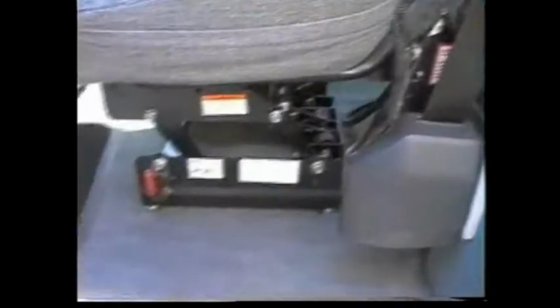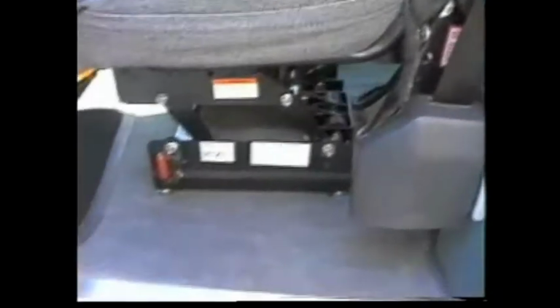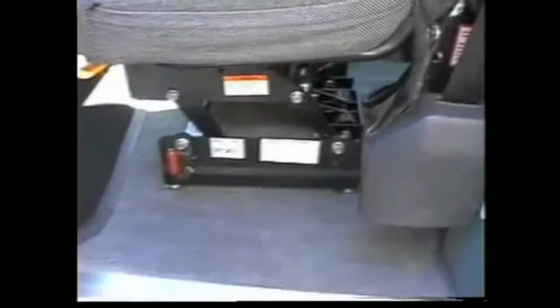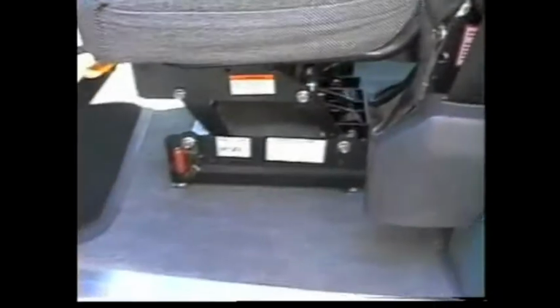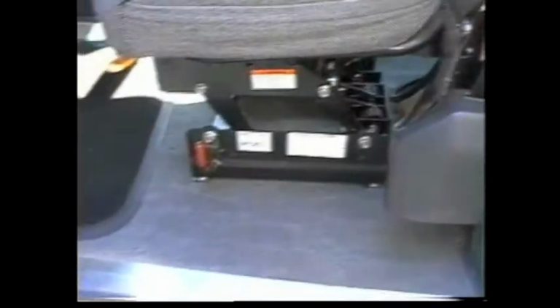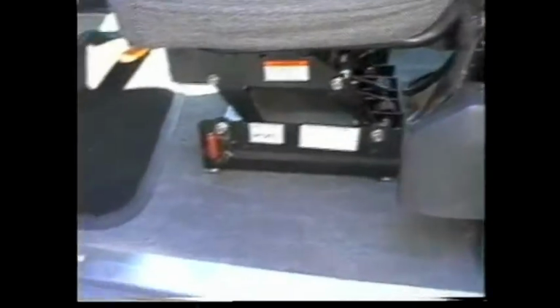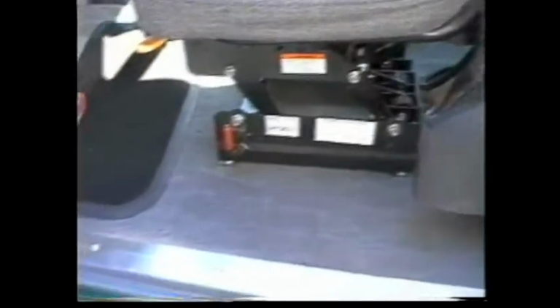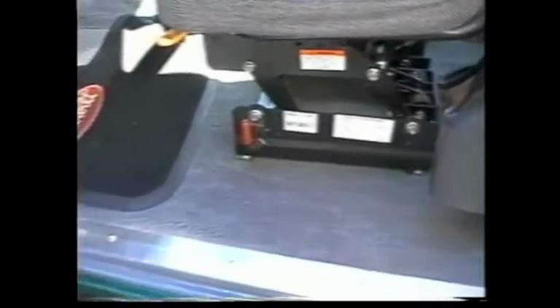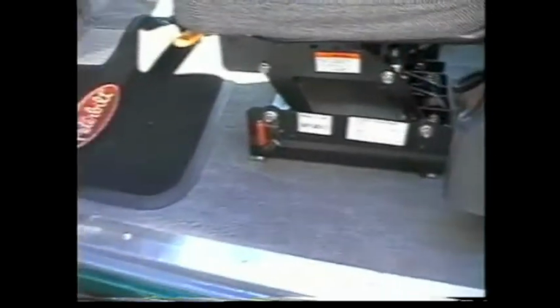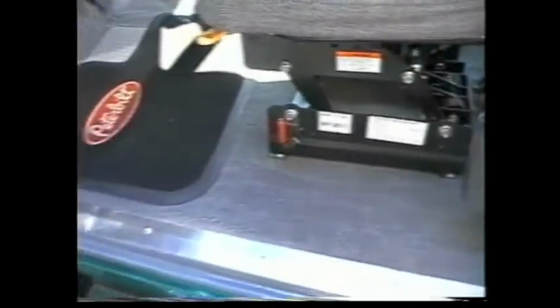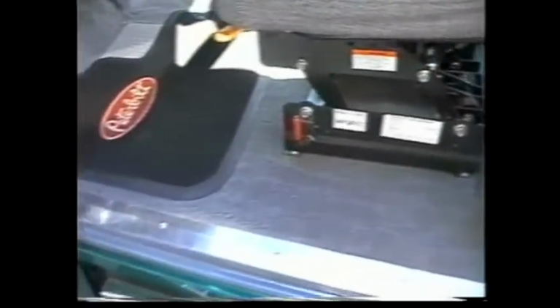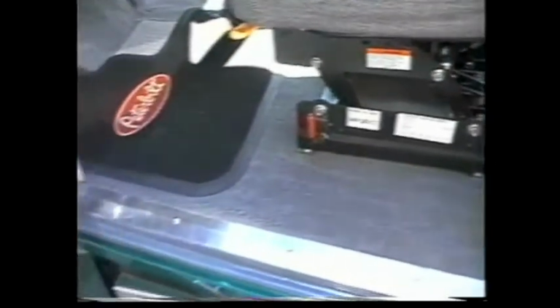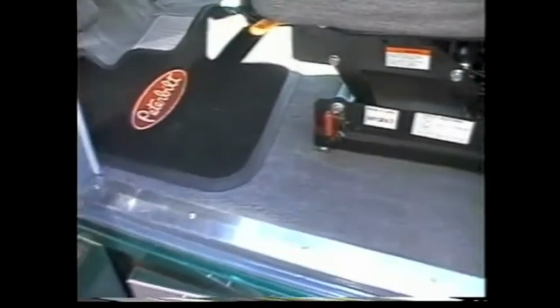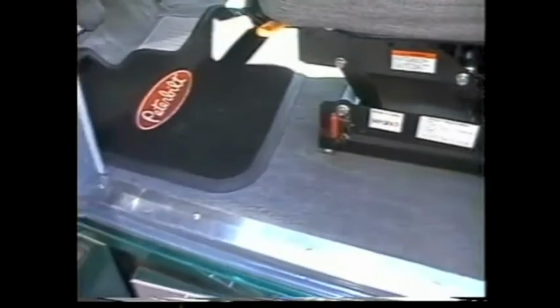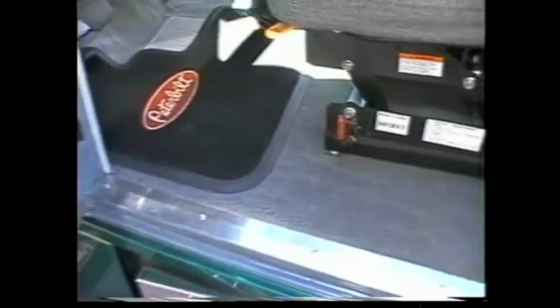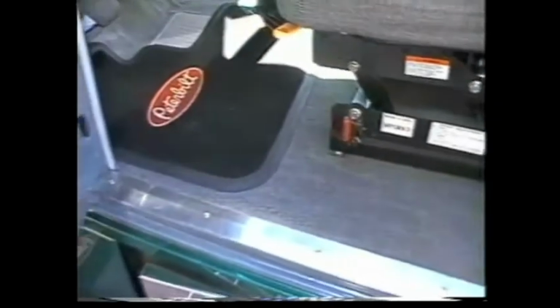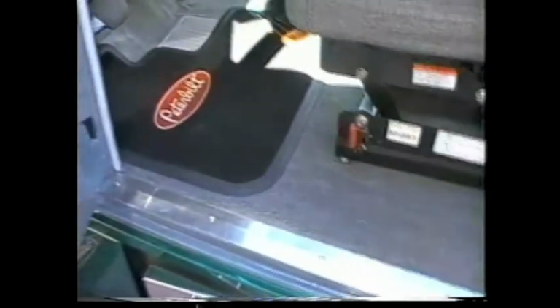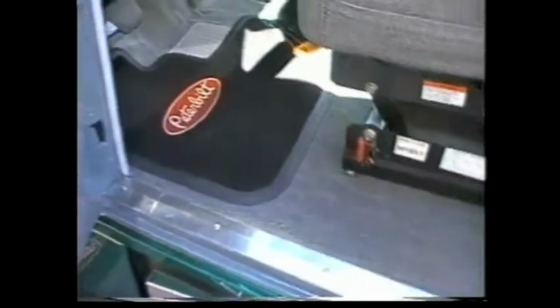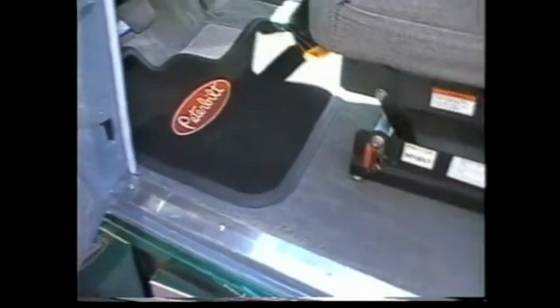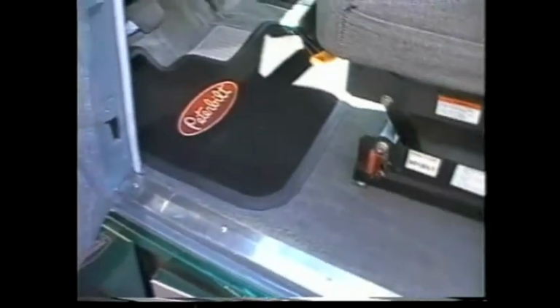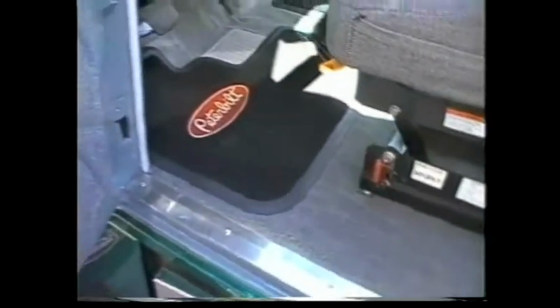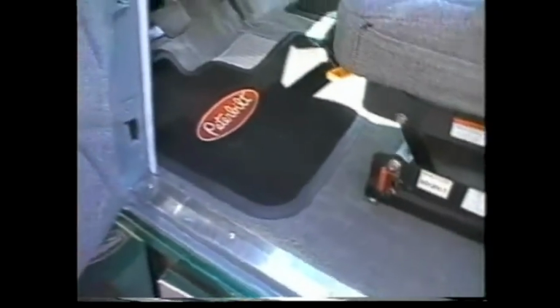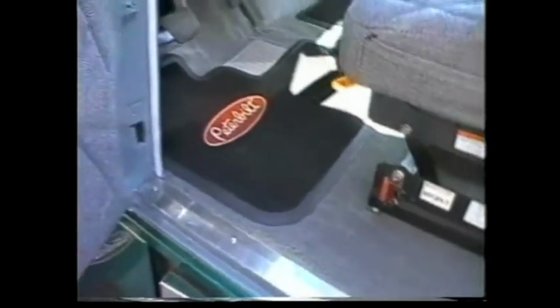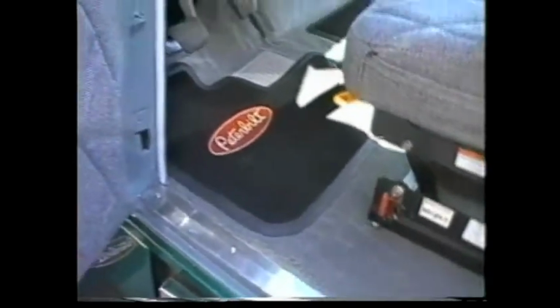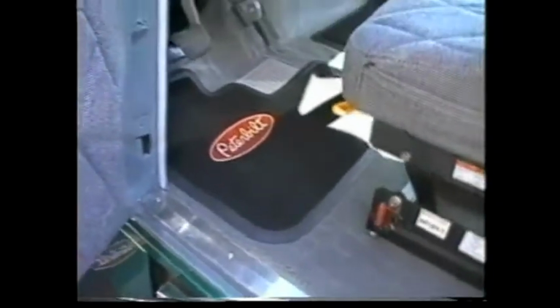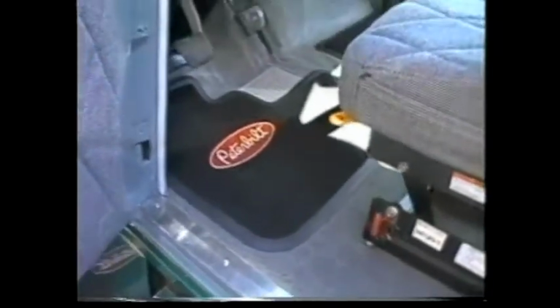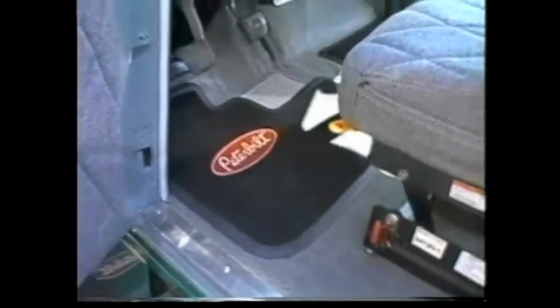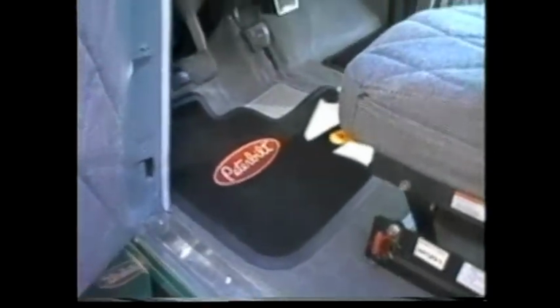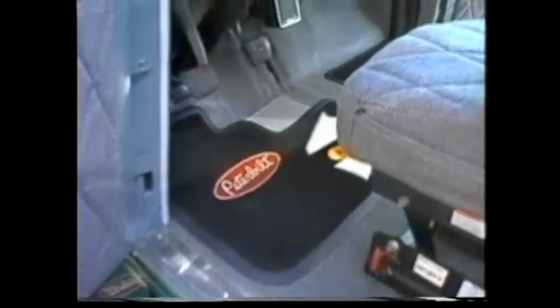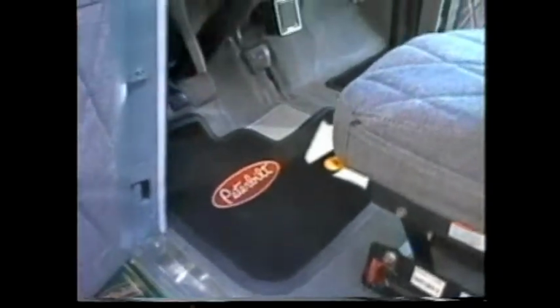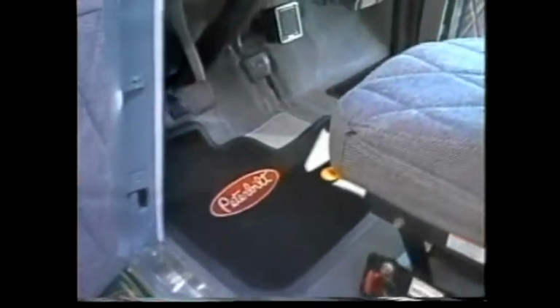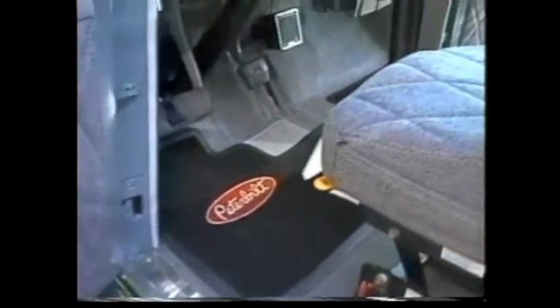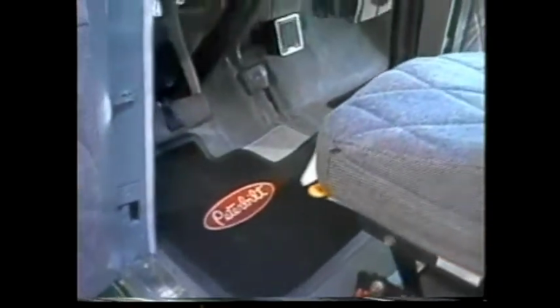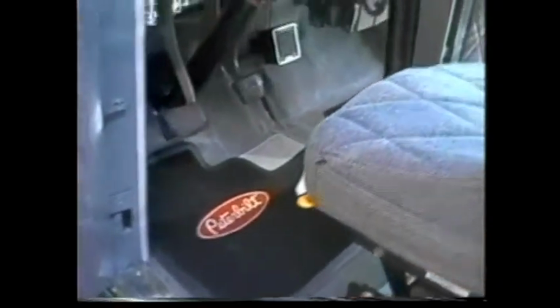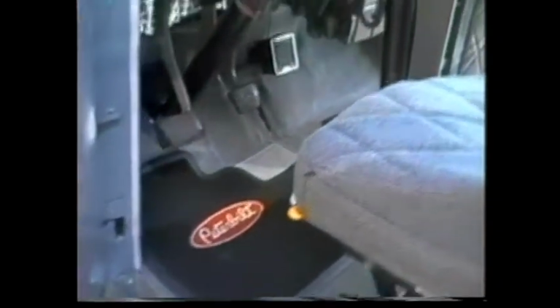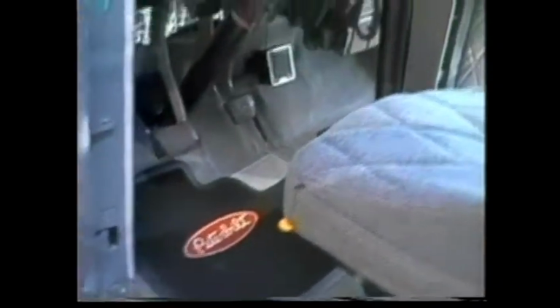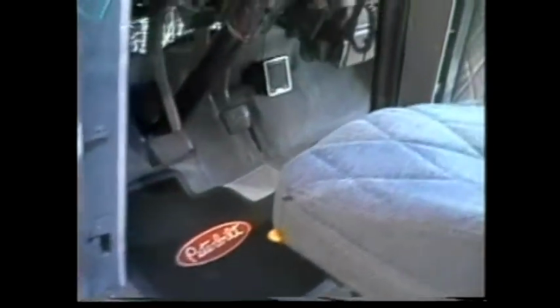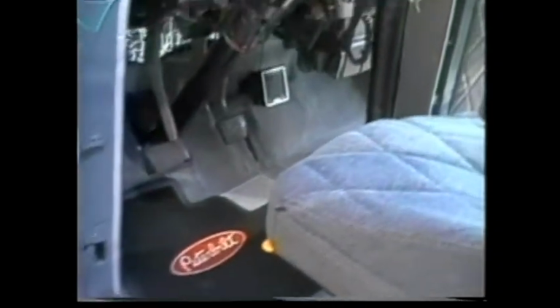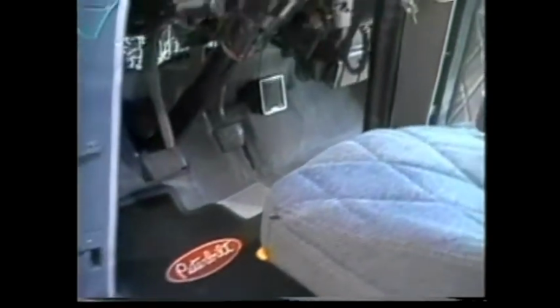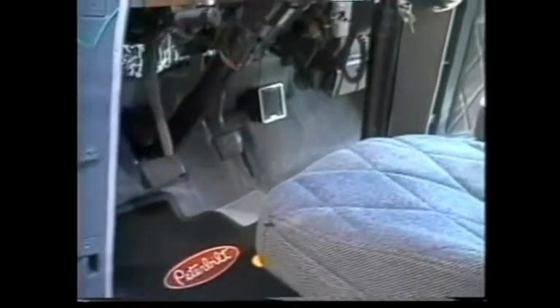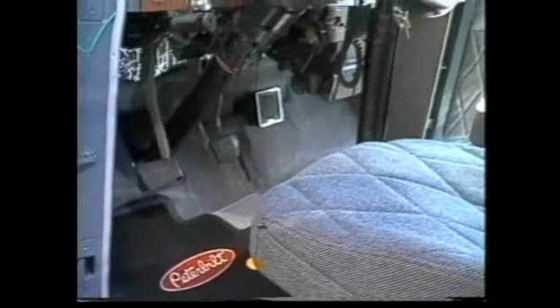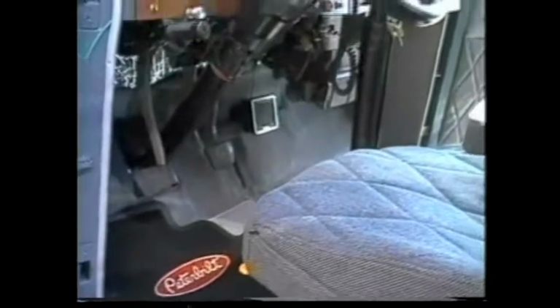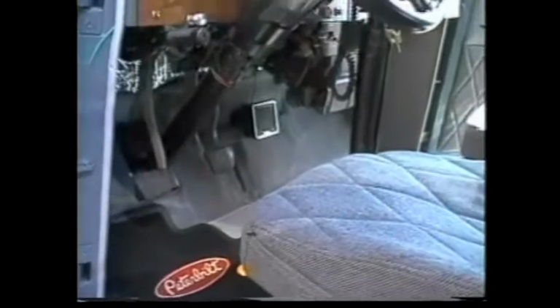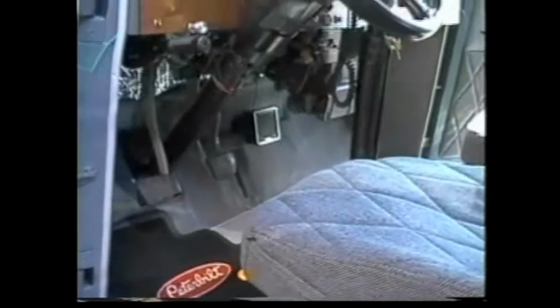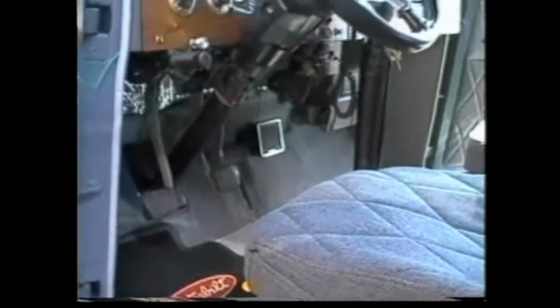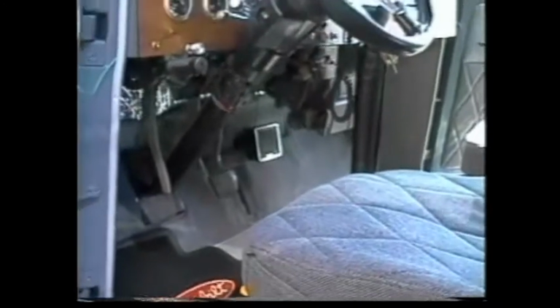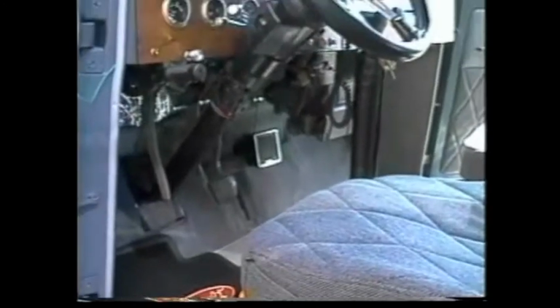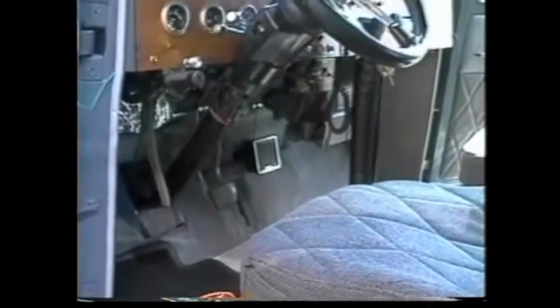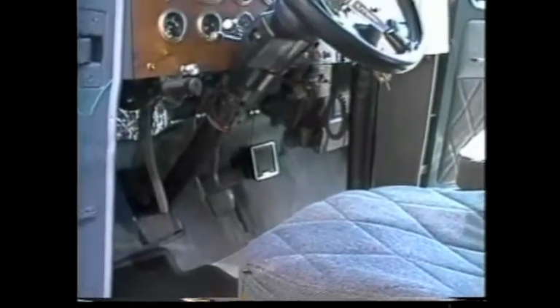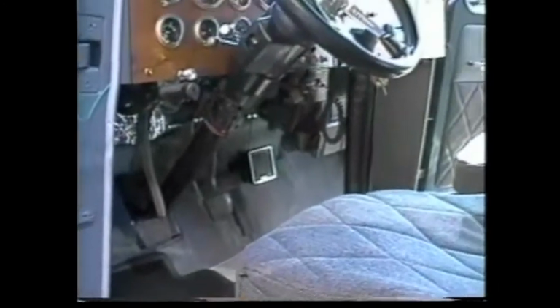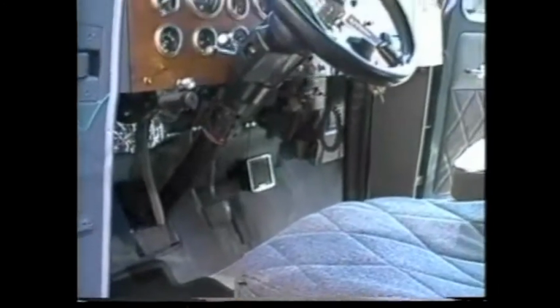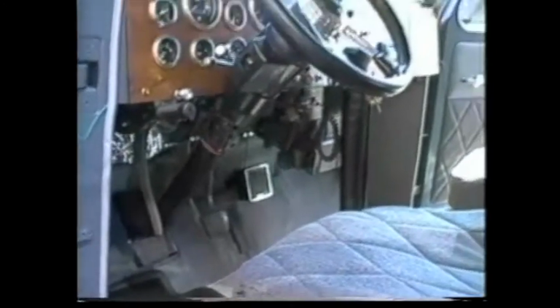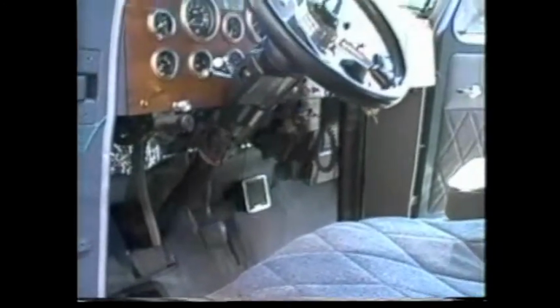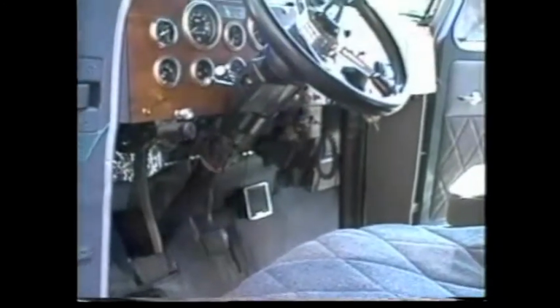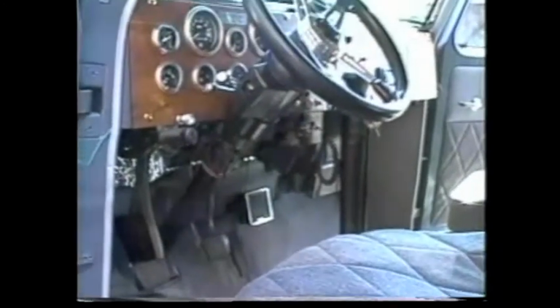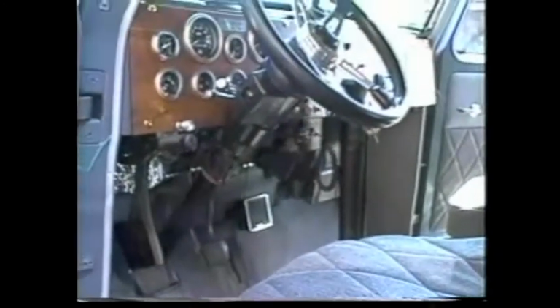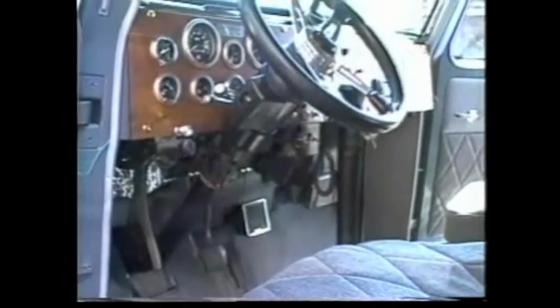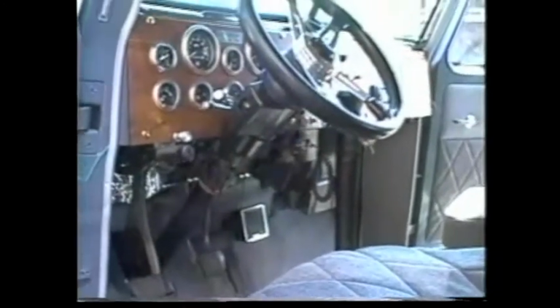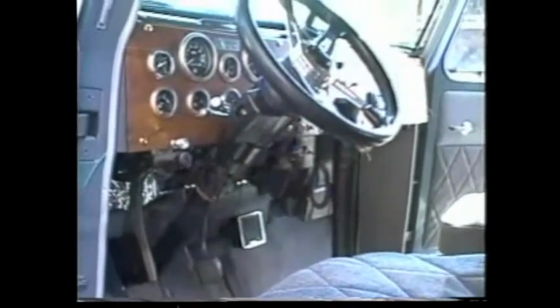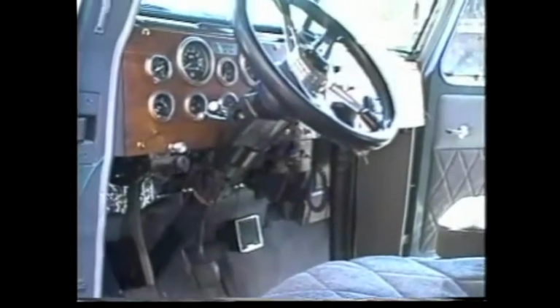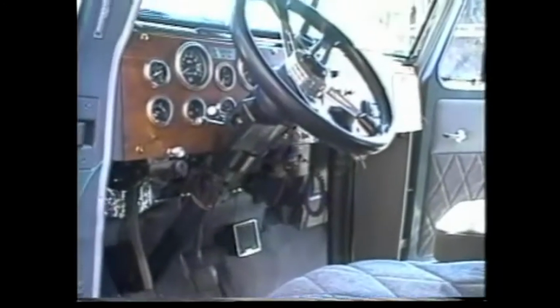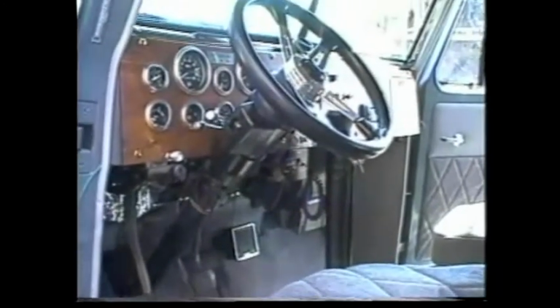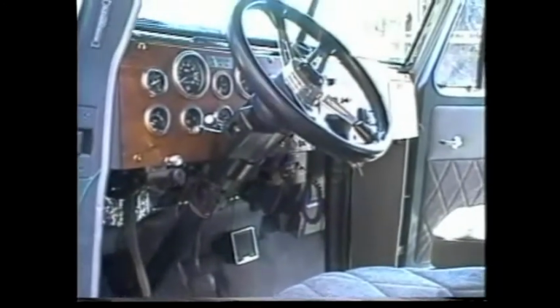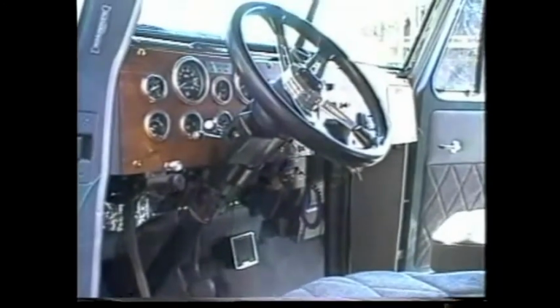The cab, finished to fine detail, is from a 1950 Willys pickup. It seats two and even has a sleeper.